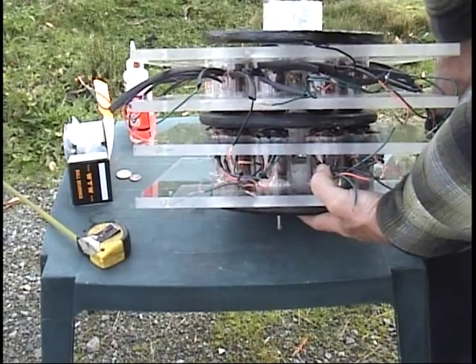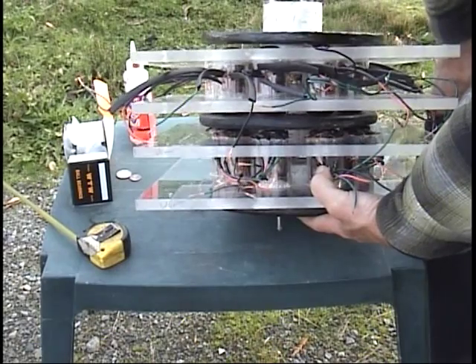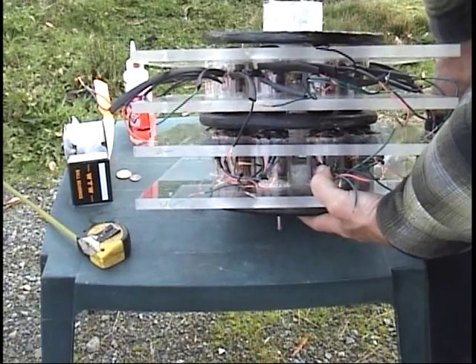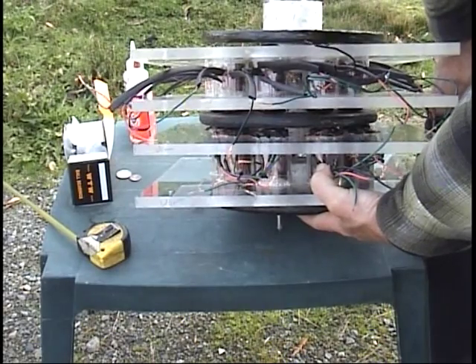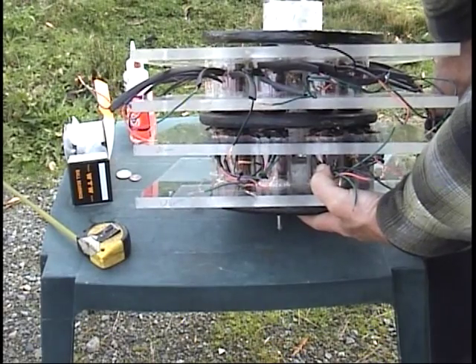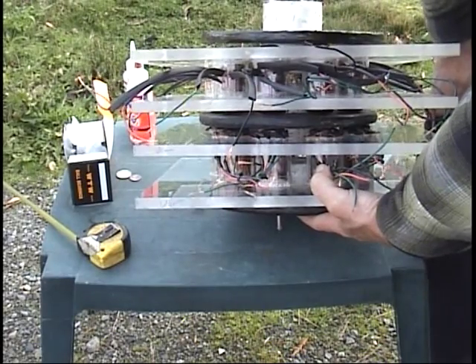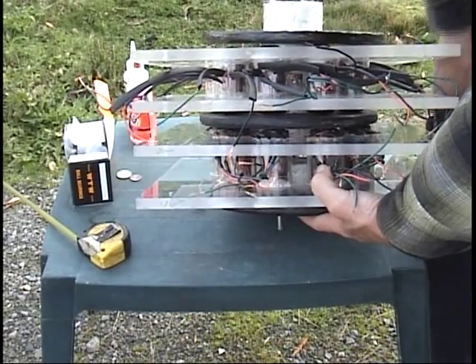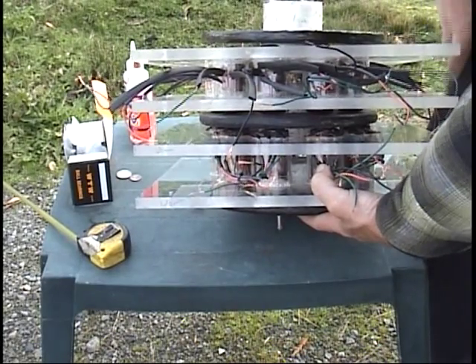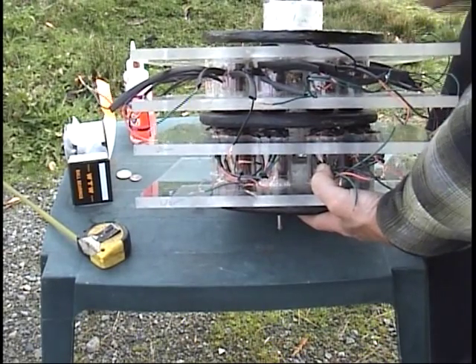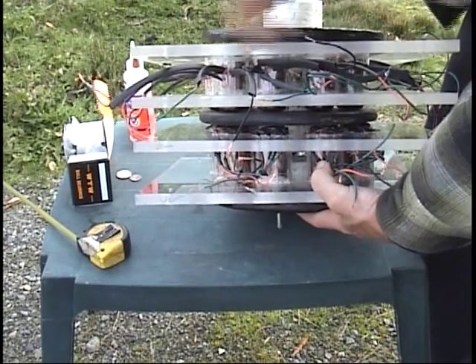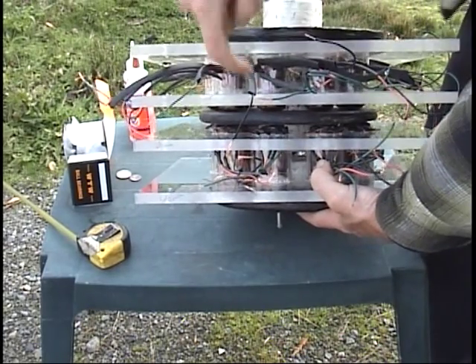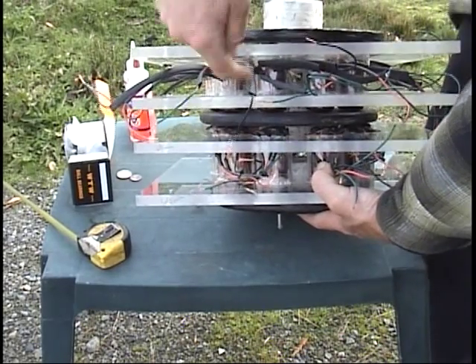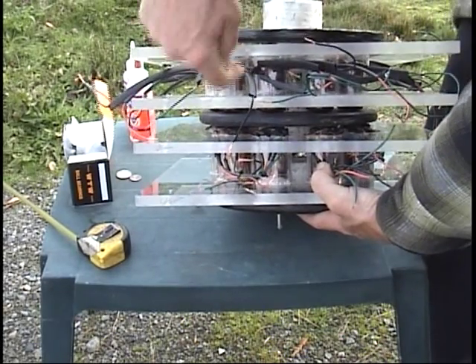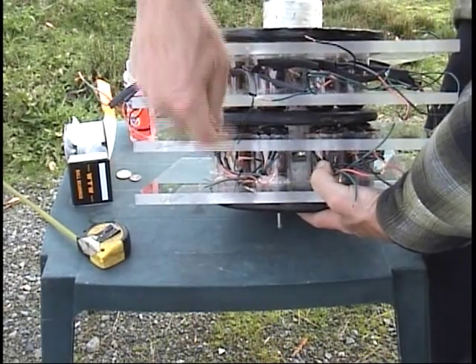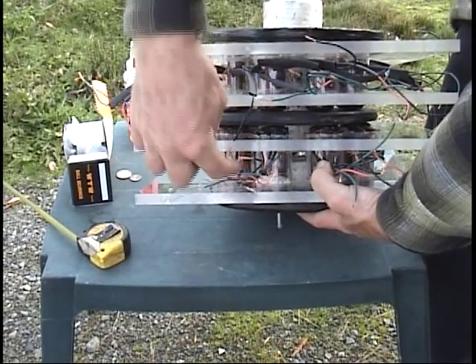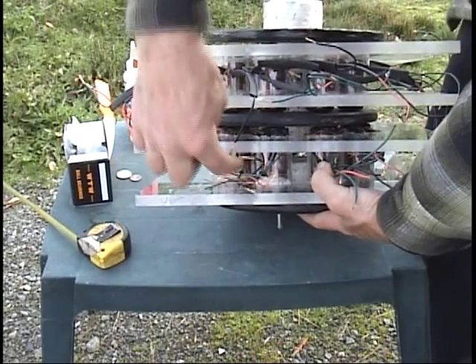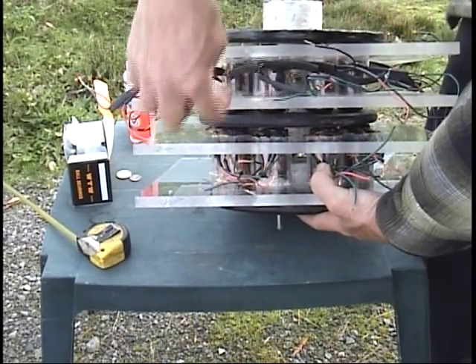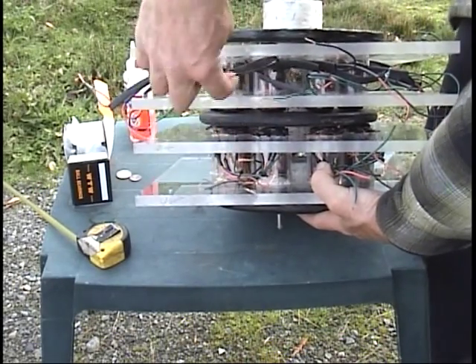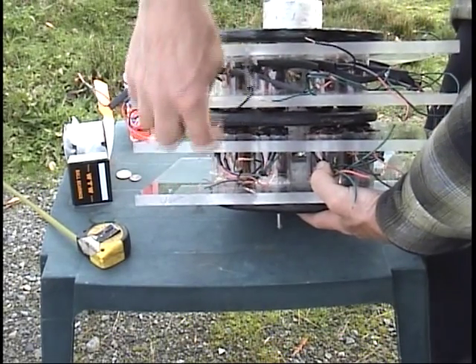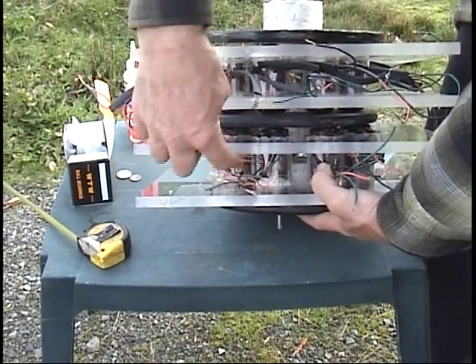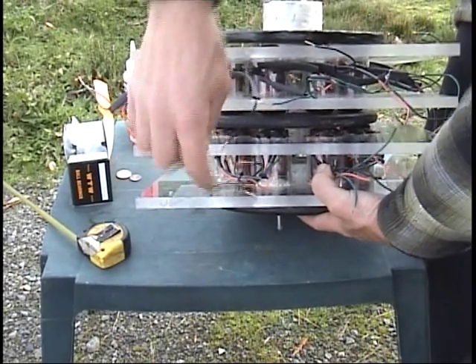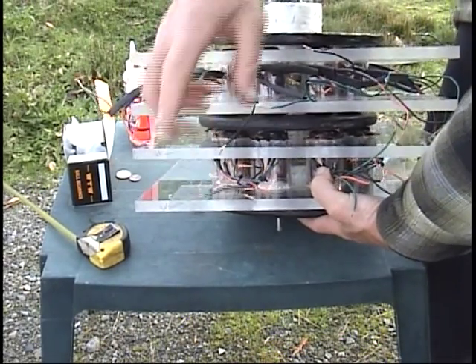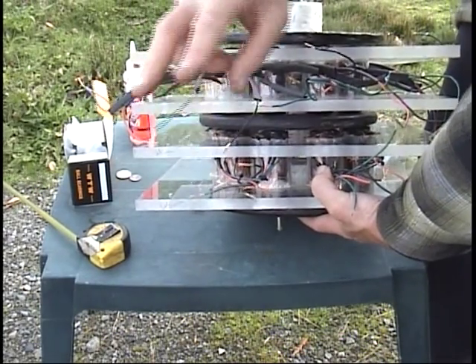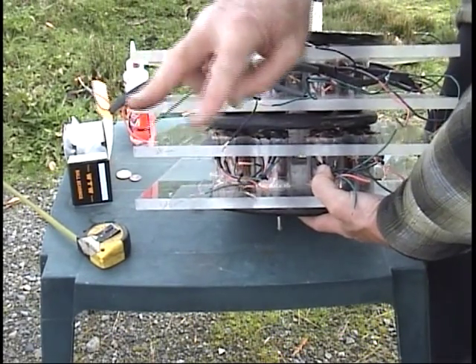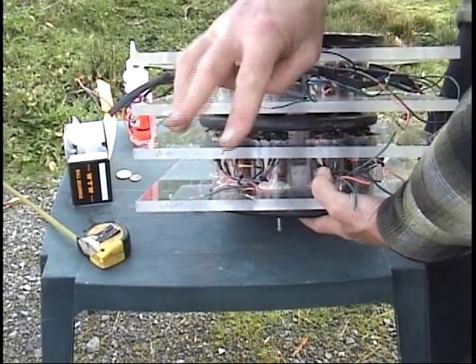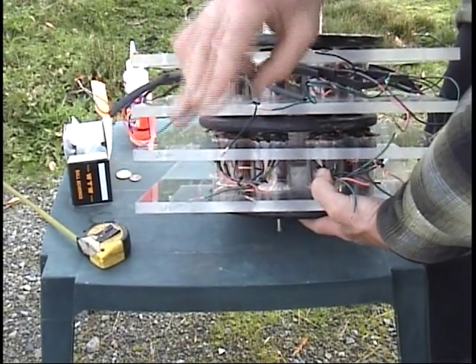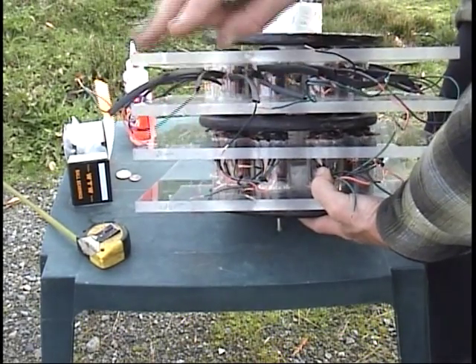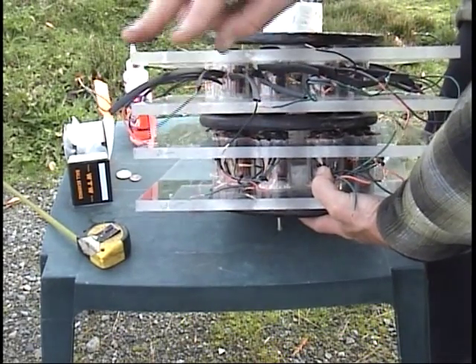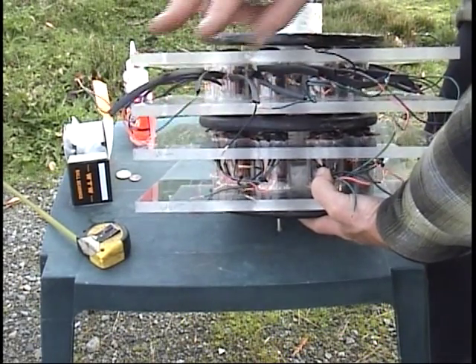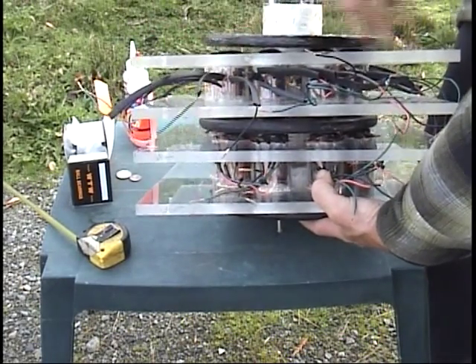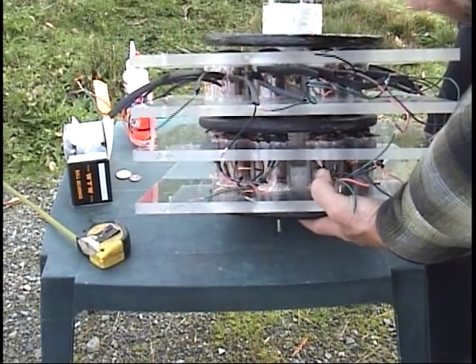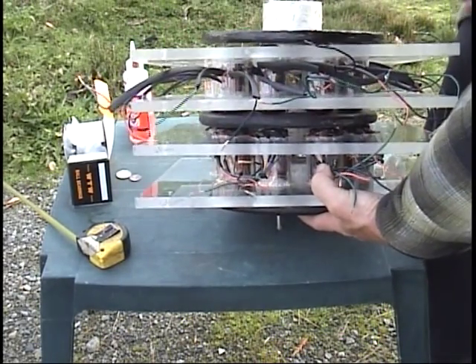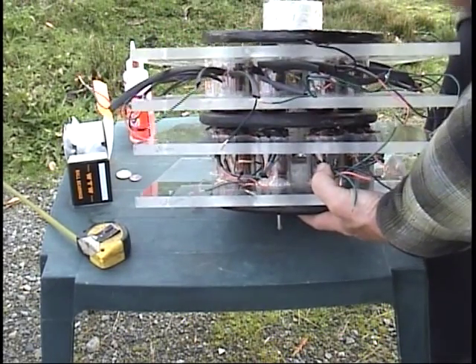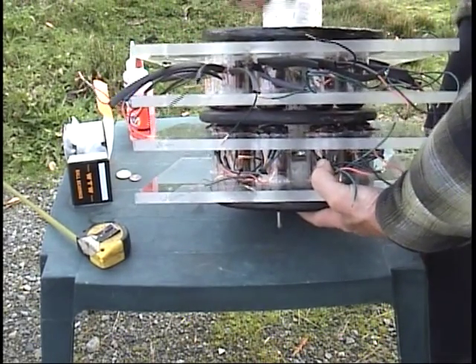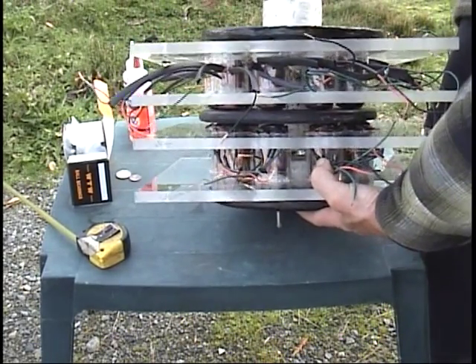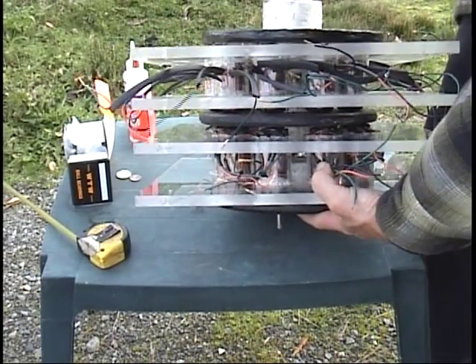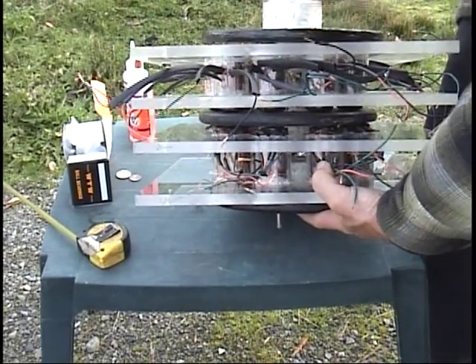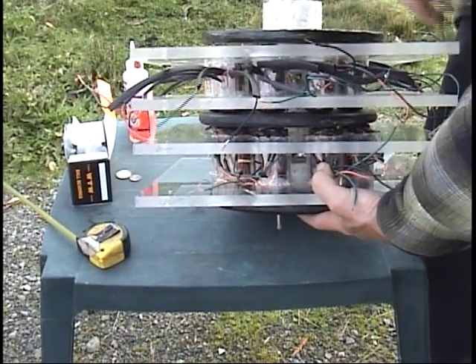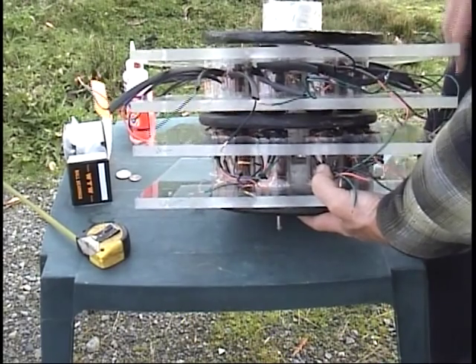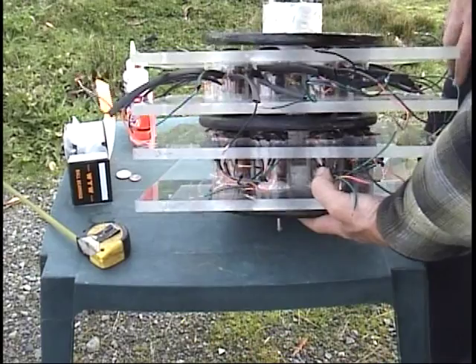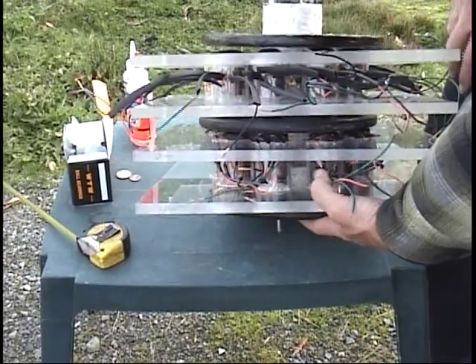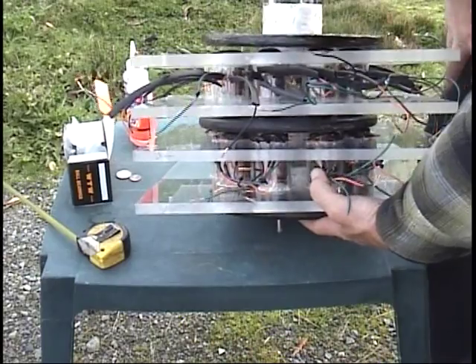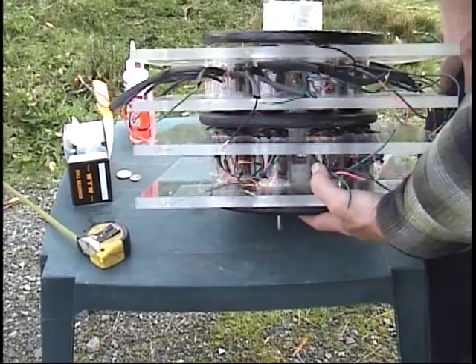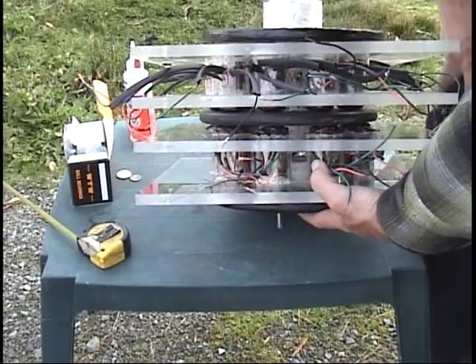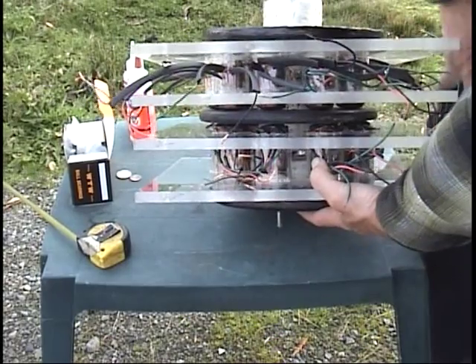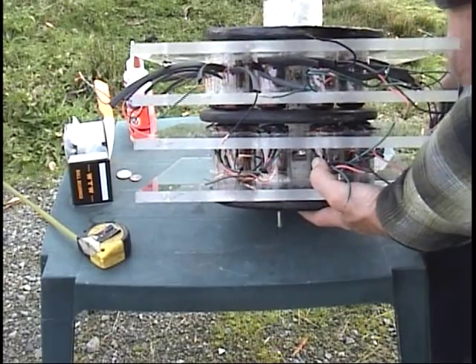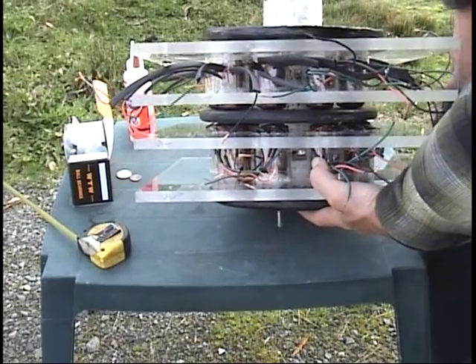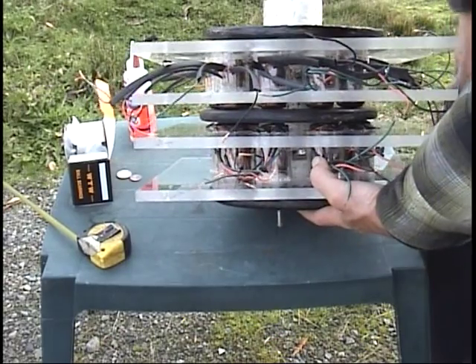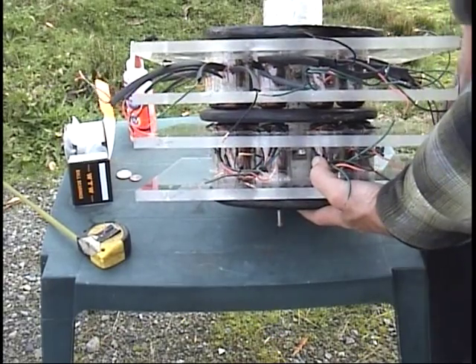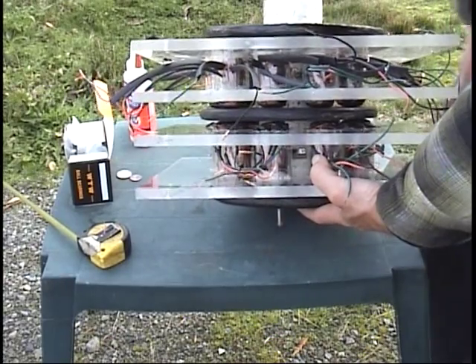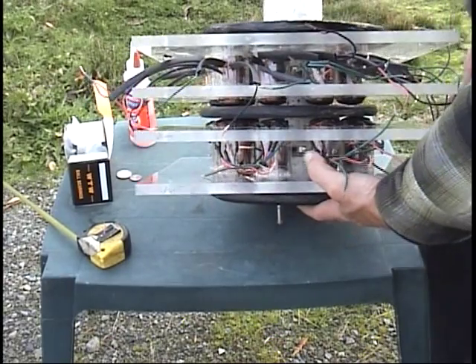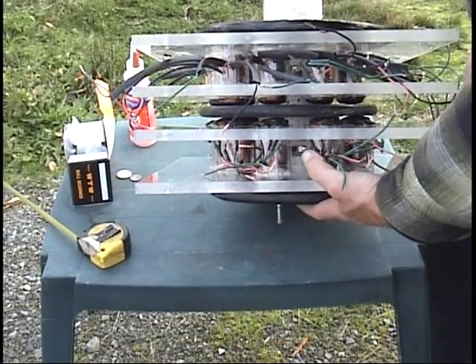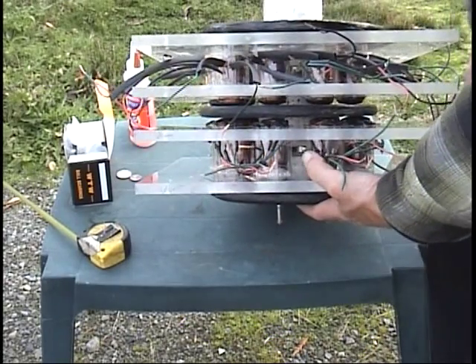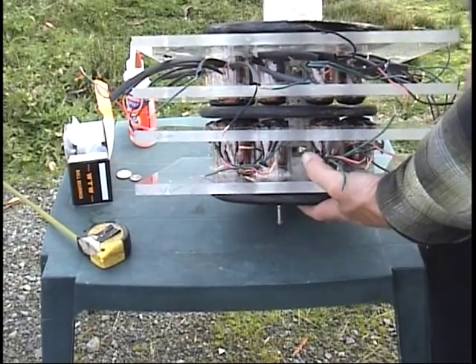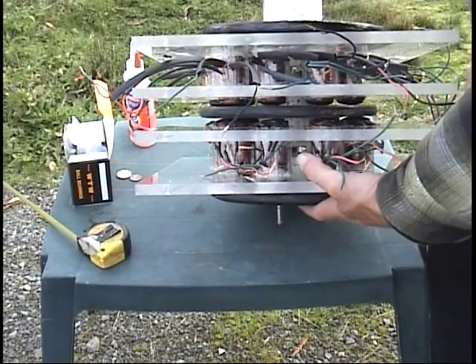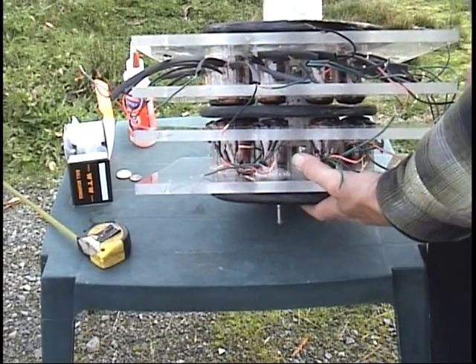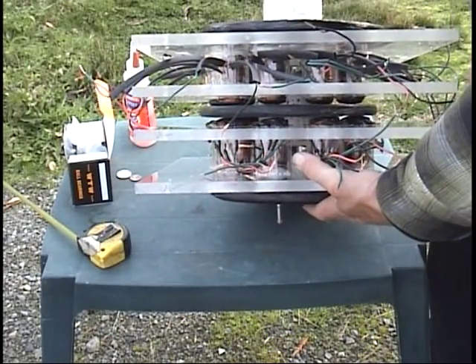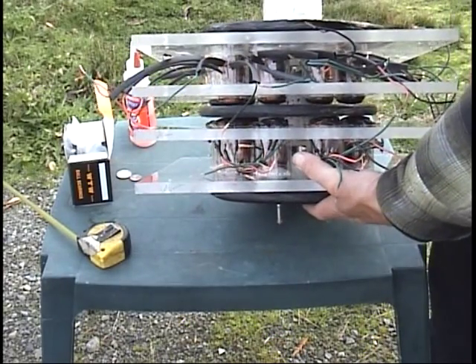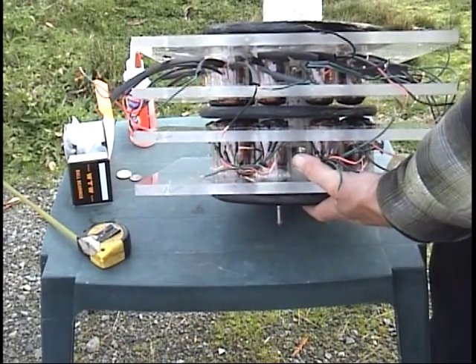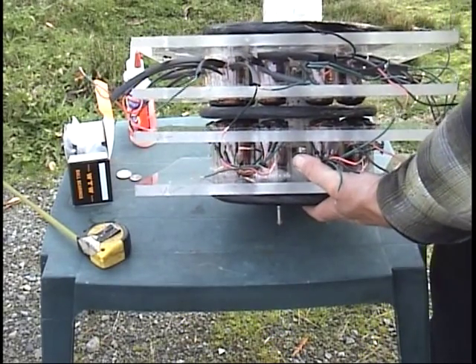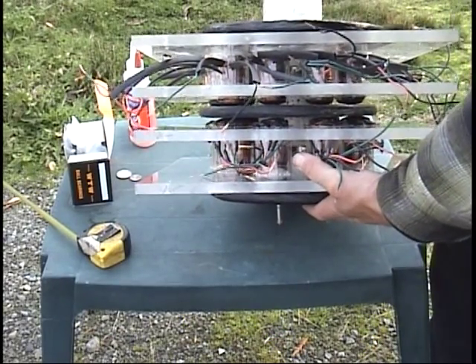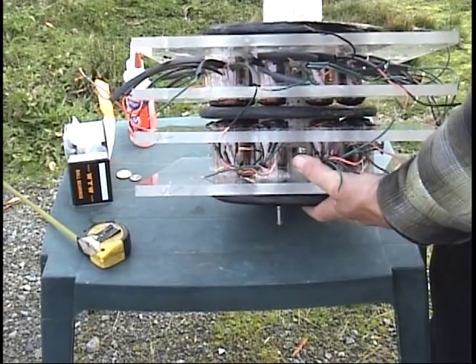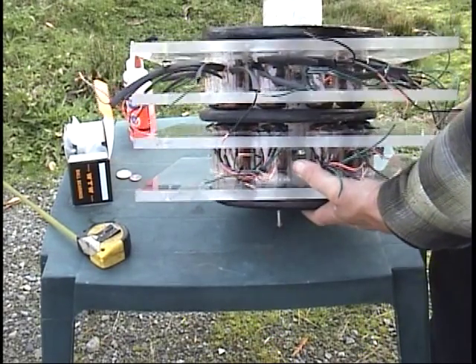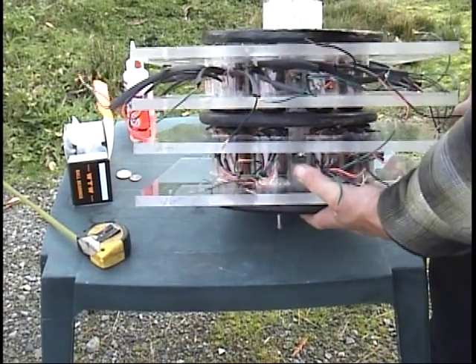And I only have to send power into two coils. So this is one of the designs of this — why it's very powerful and very efficient.